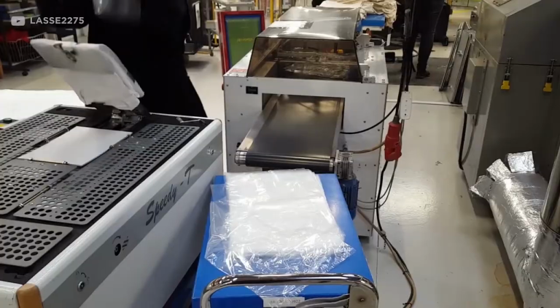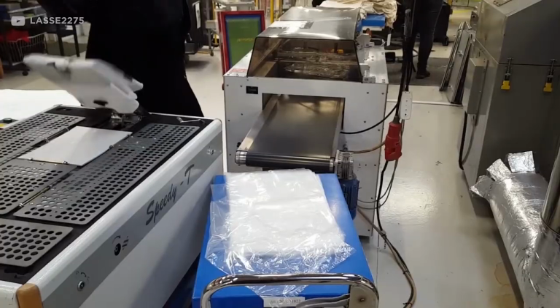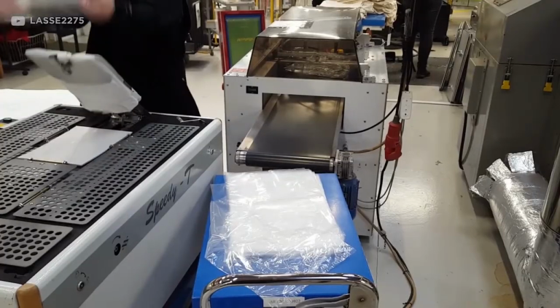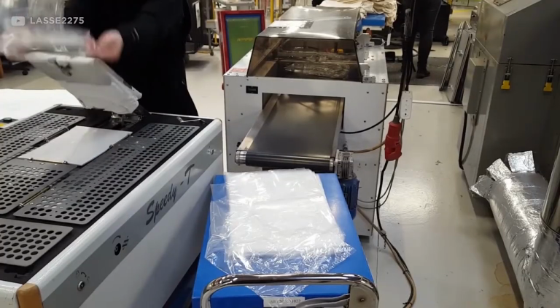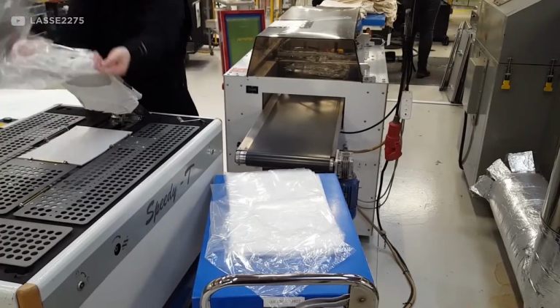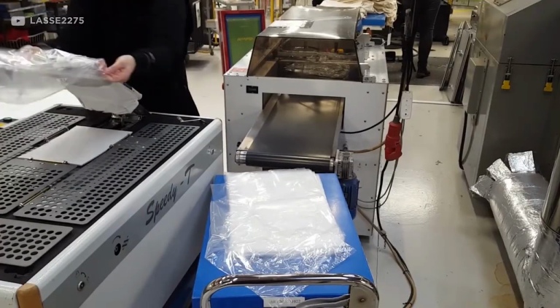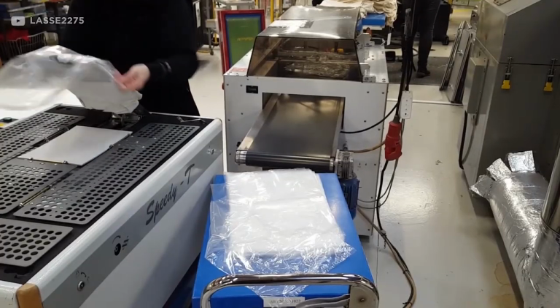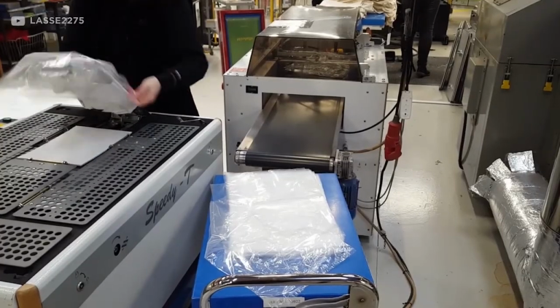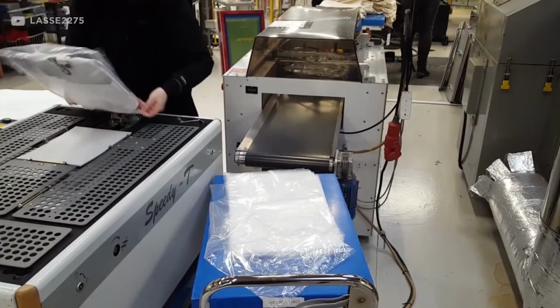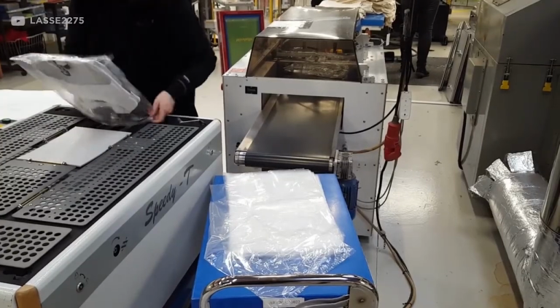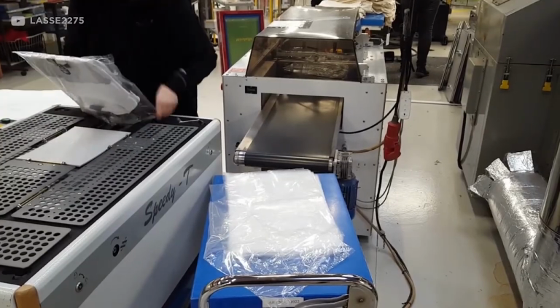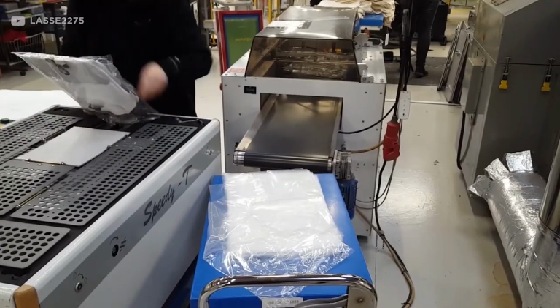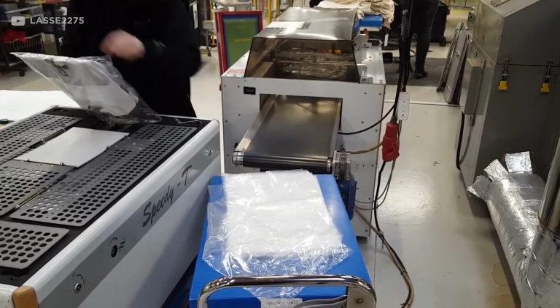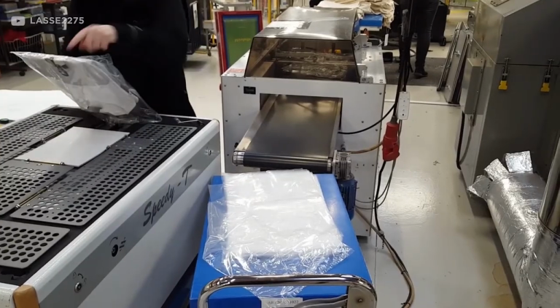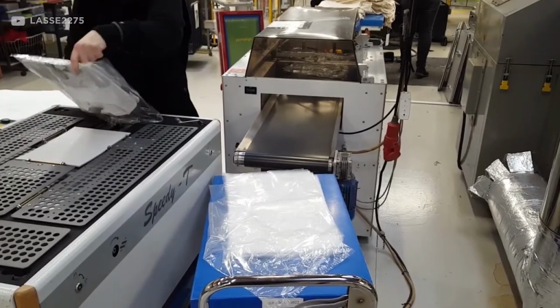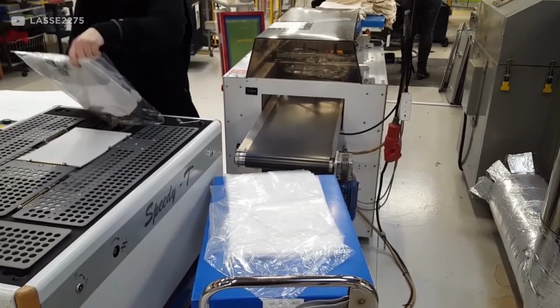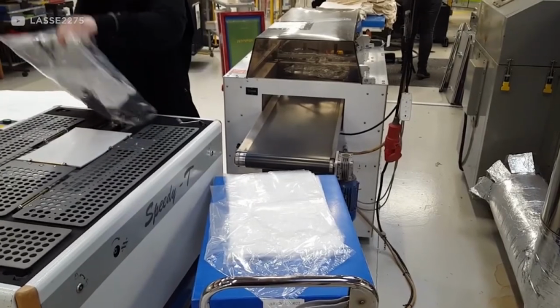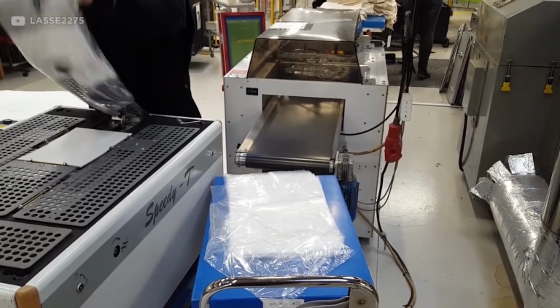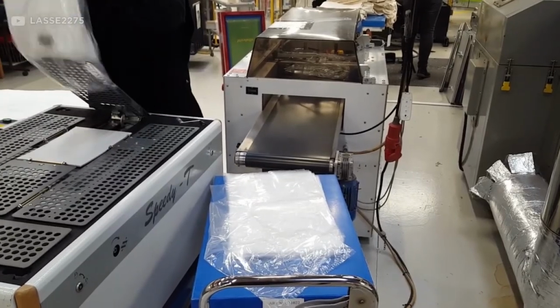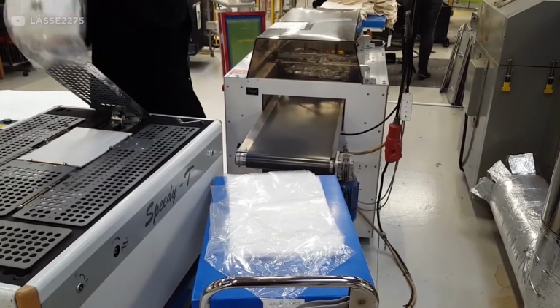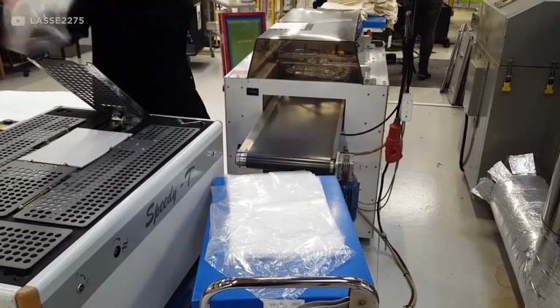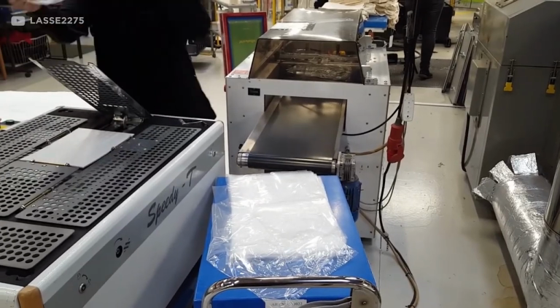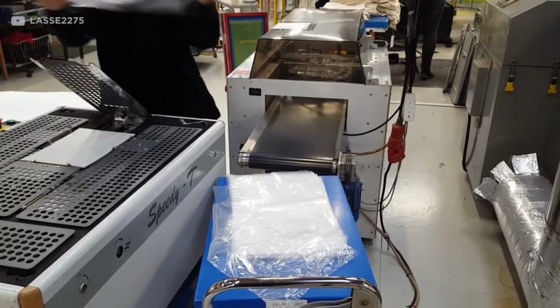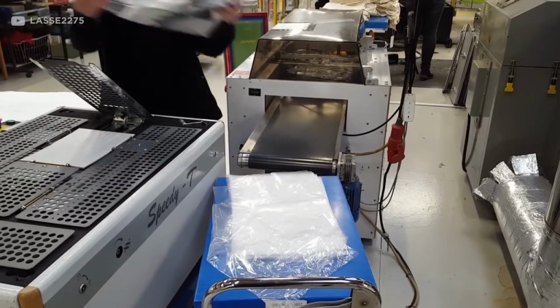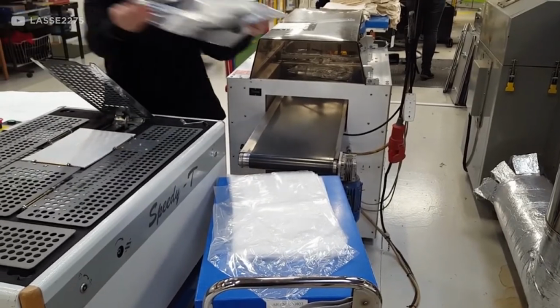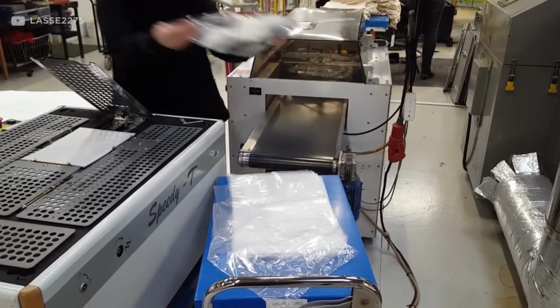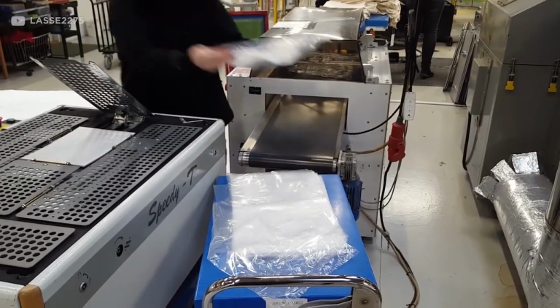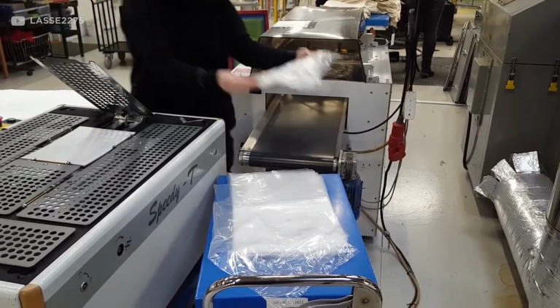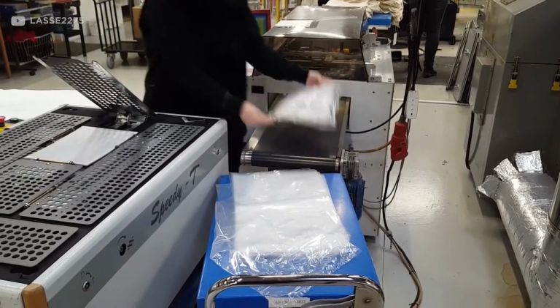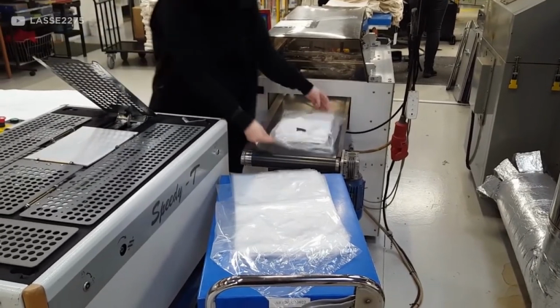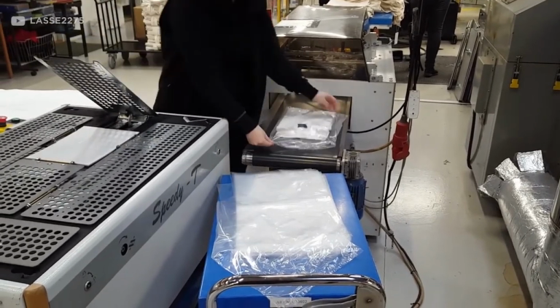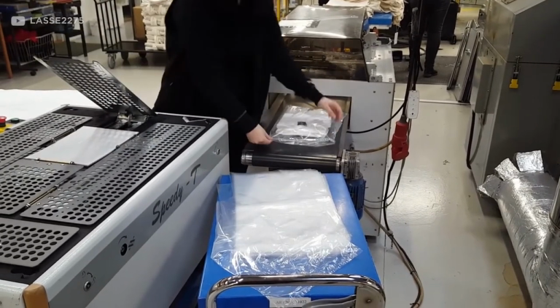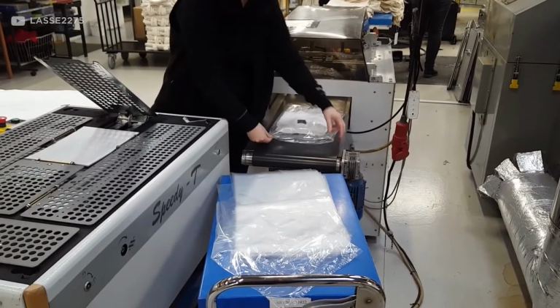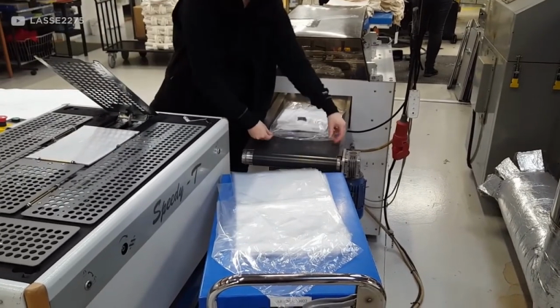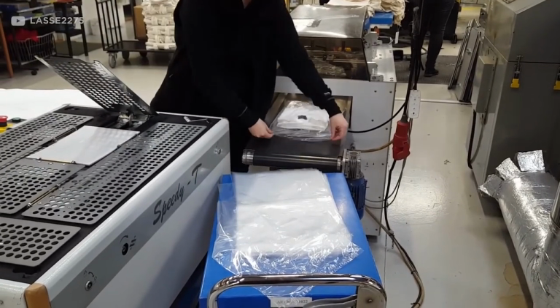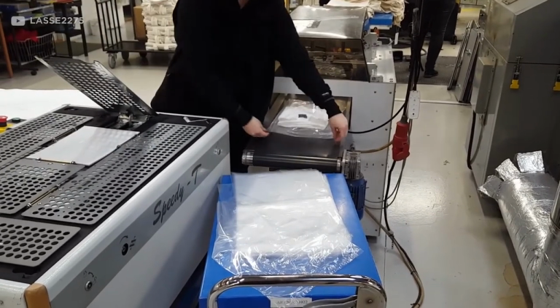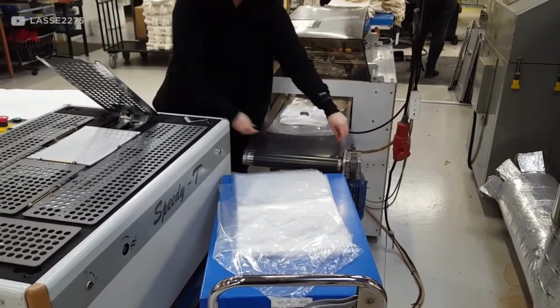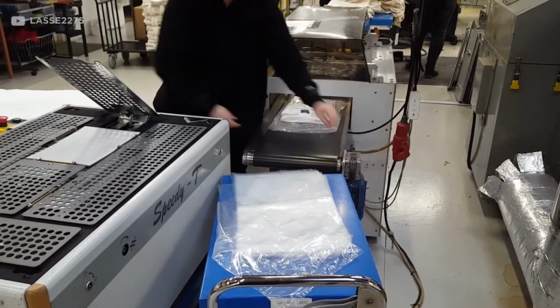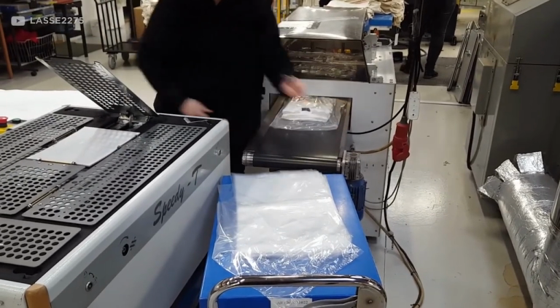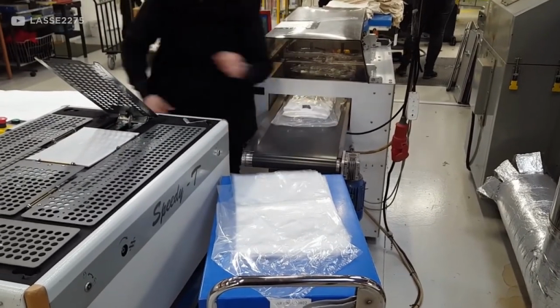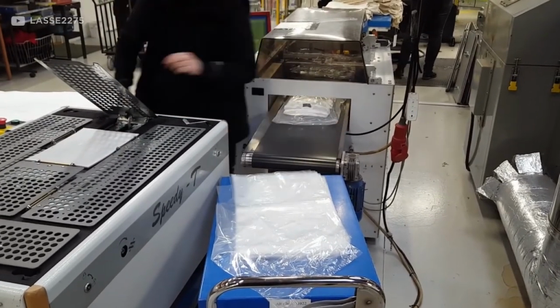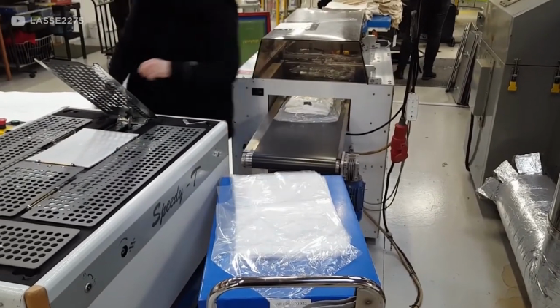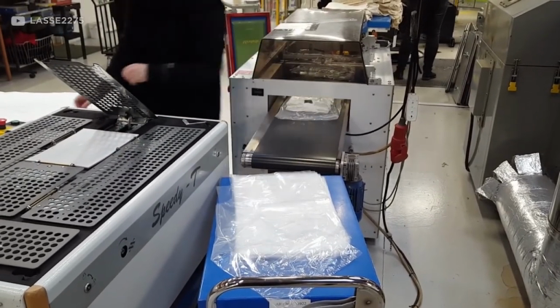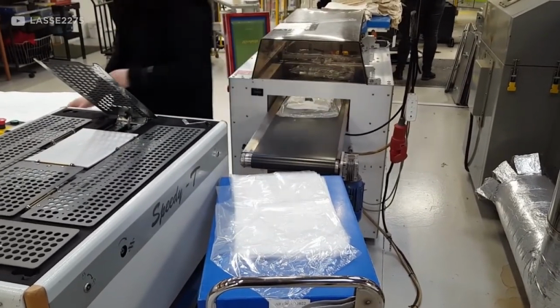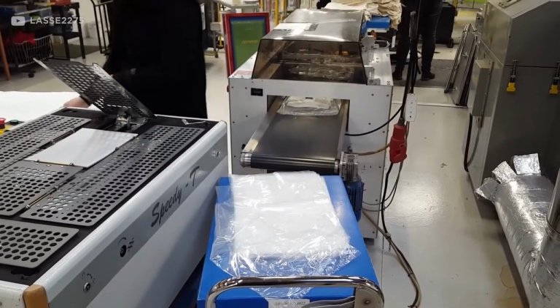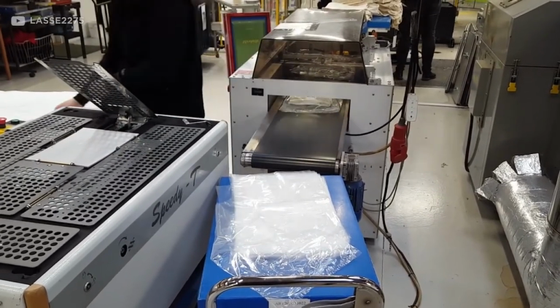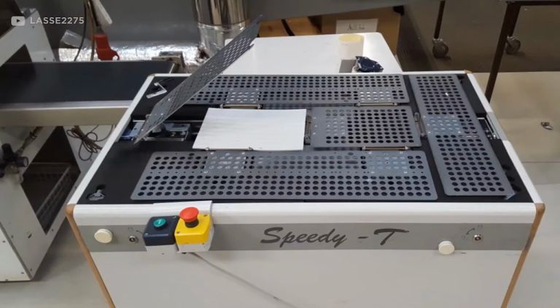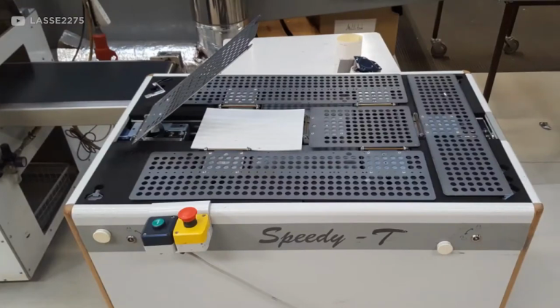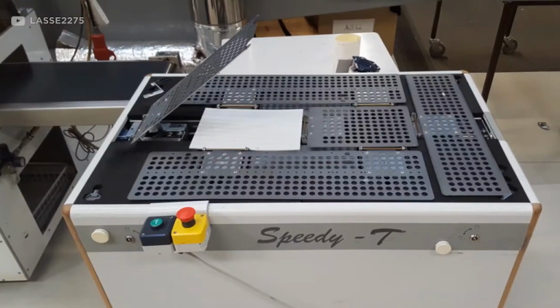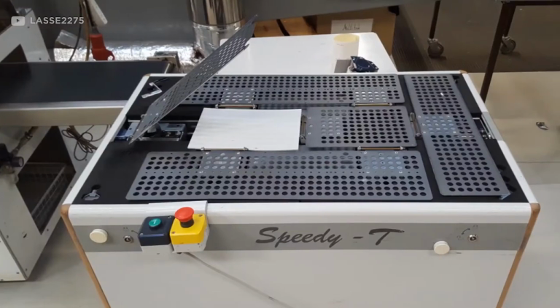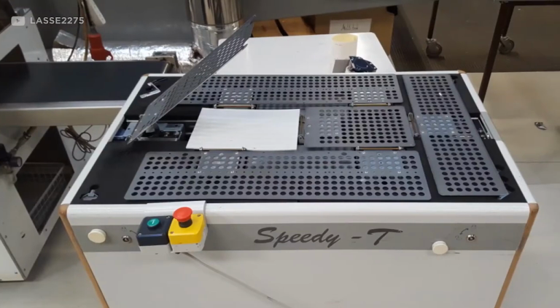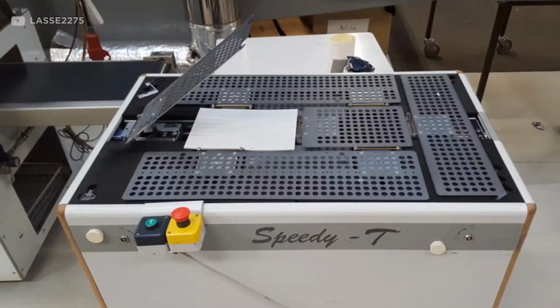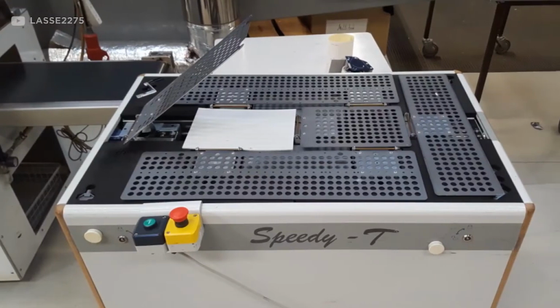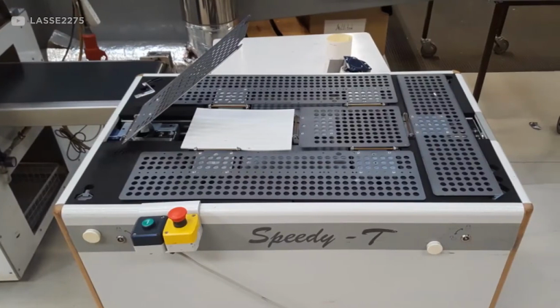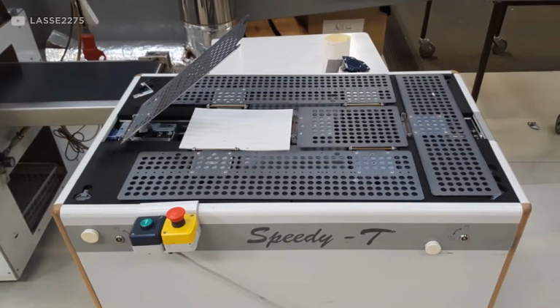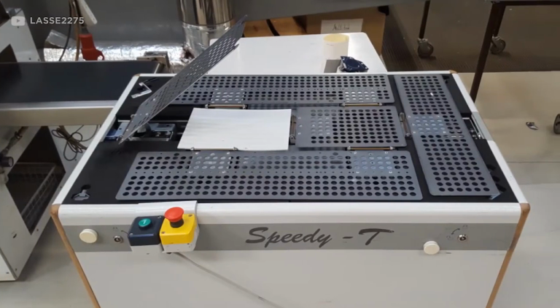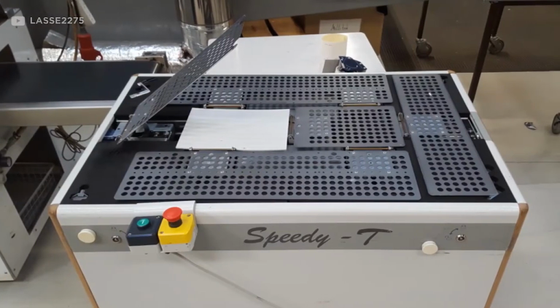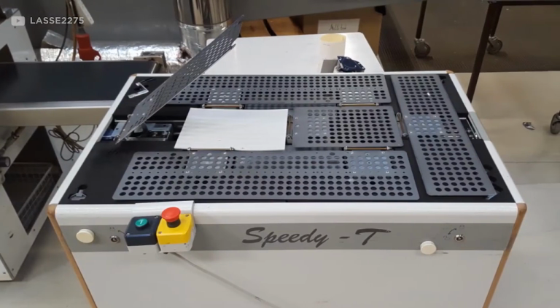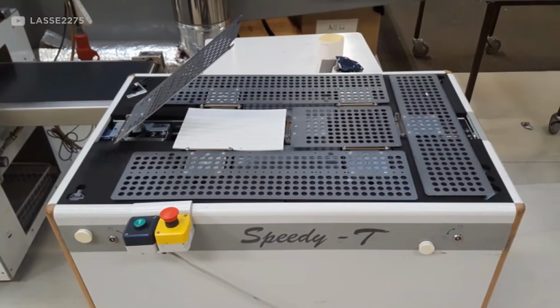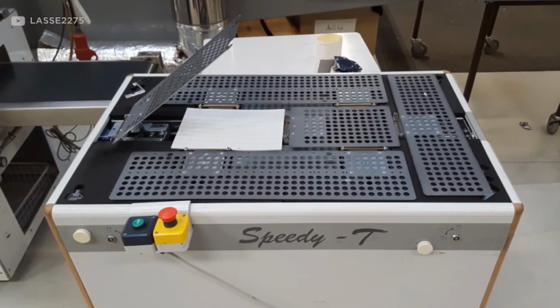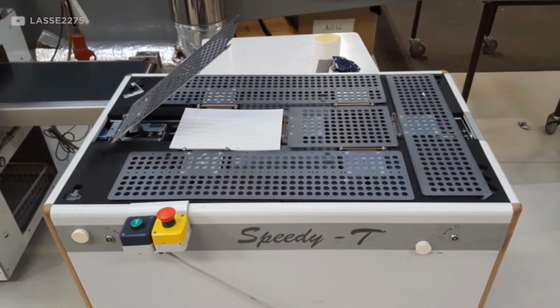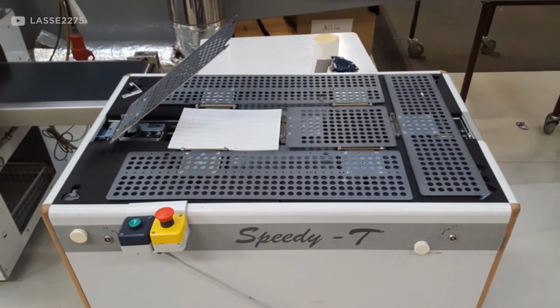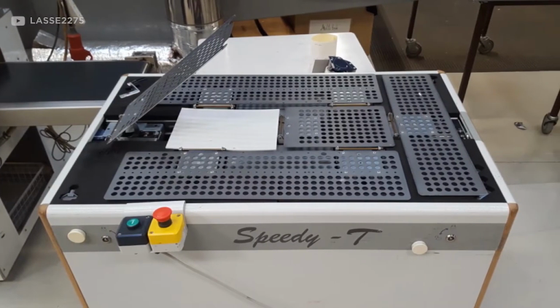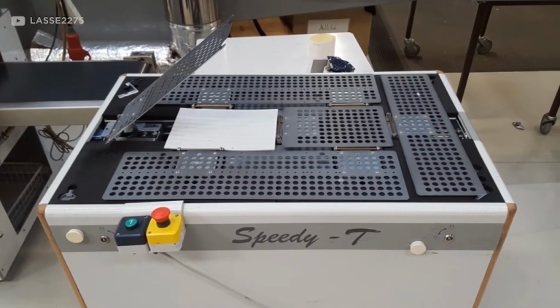Furthermore, although this machine may ultimately resolve the mystery of how to fold shirts by hand, it may not make laundry more enjoyable overall.